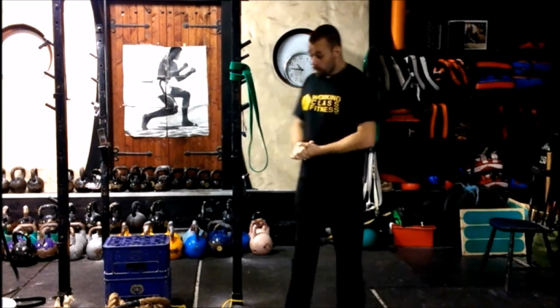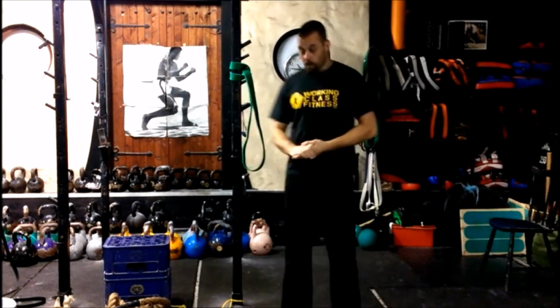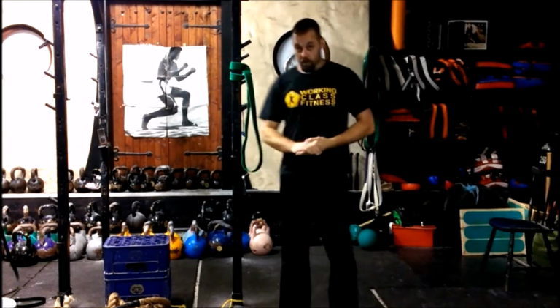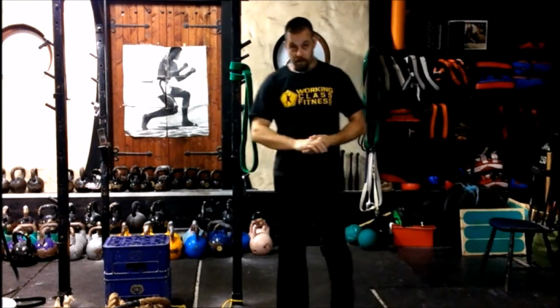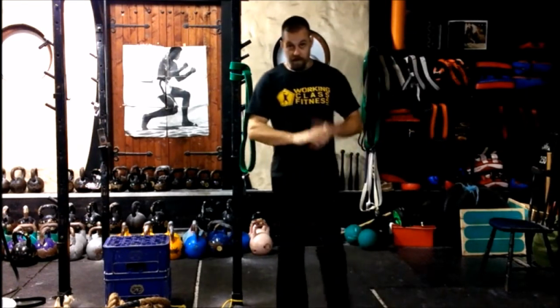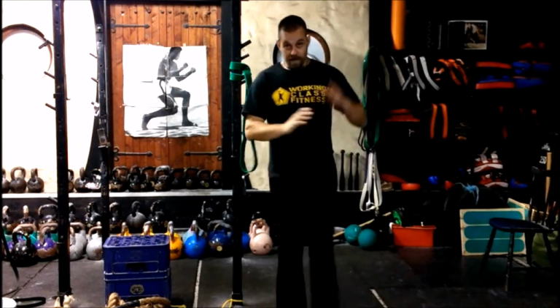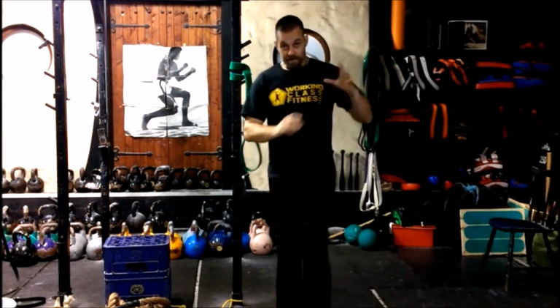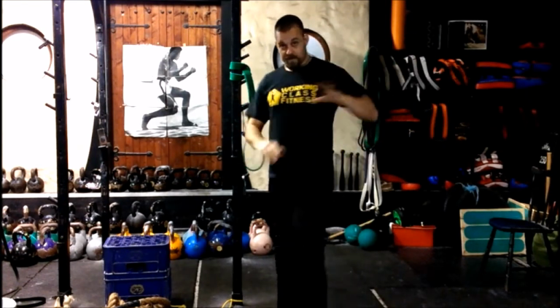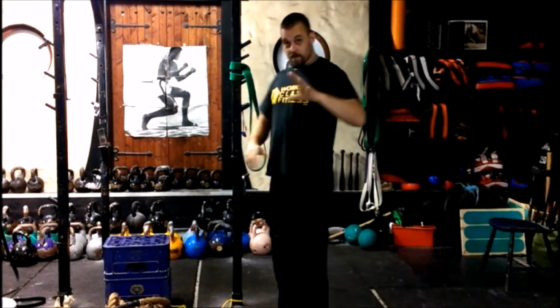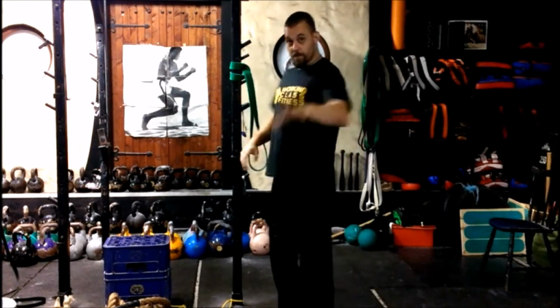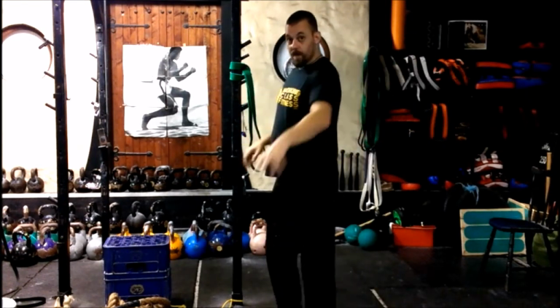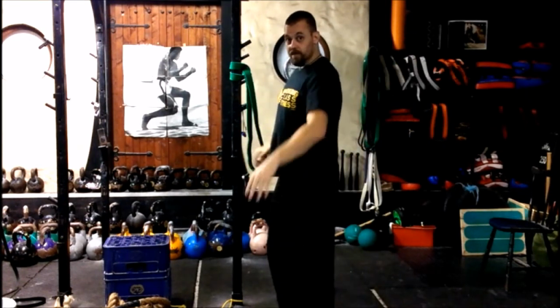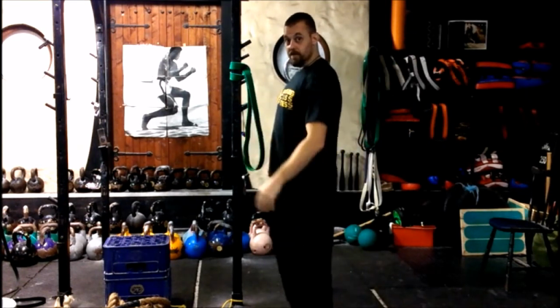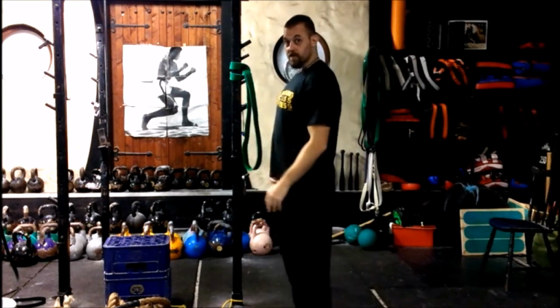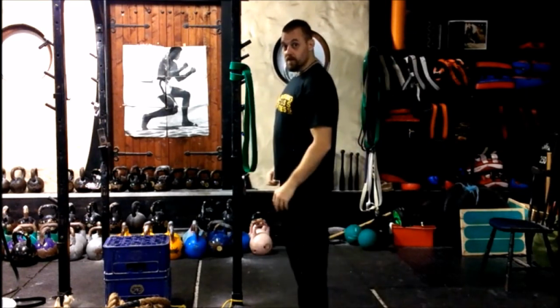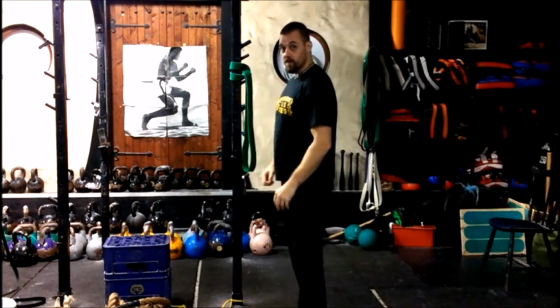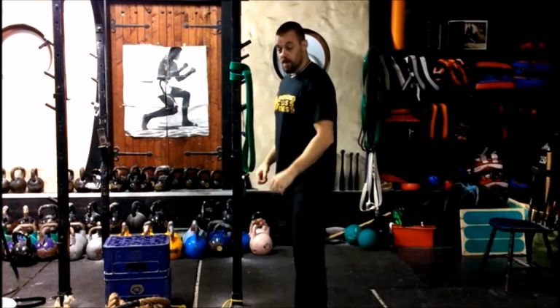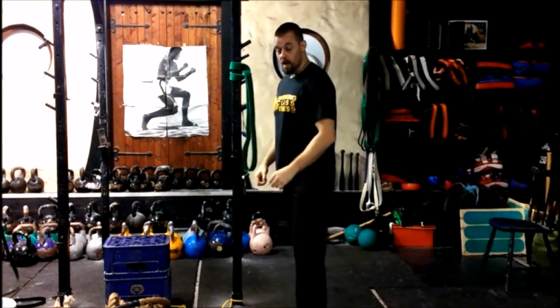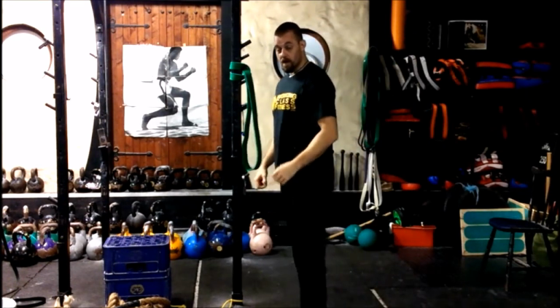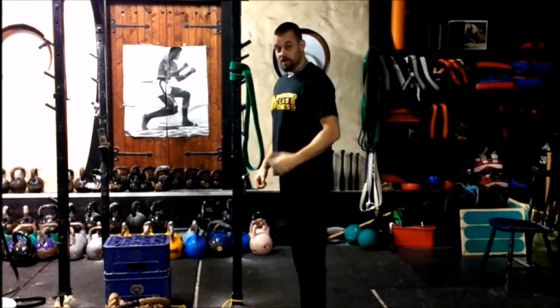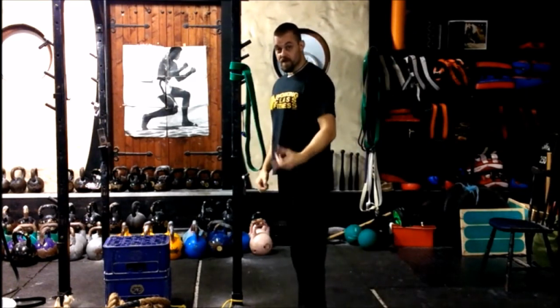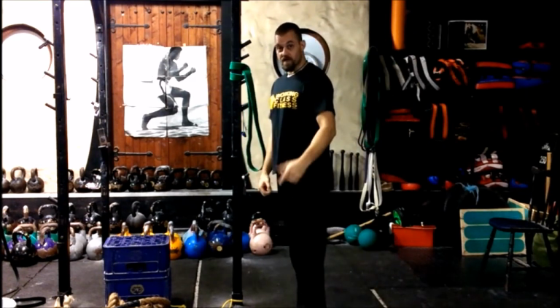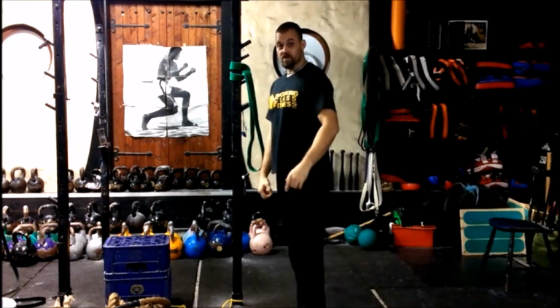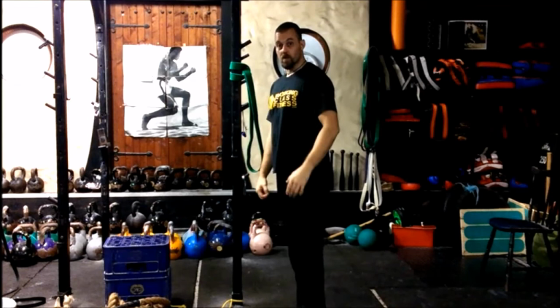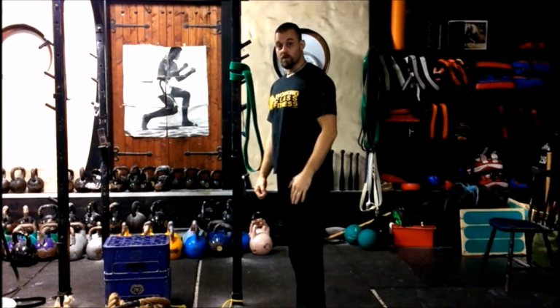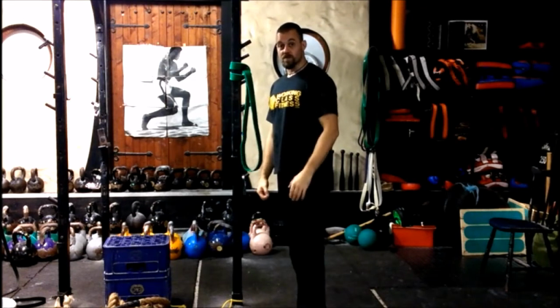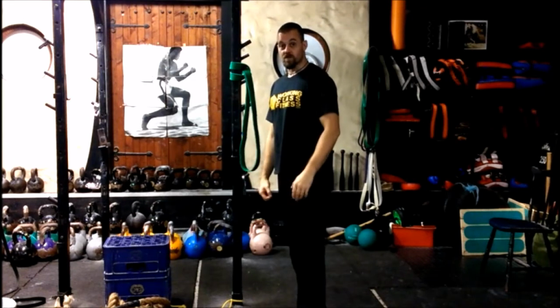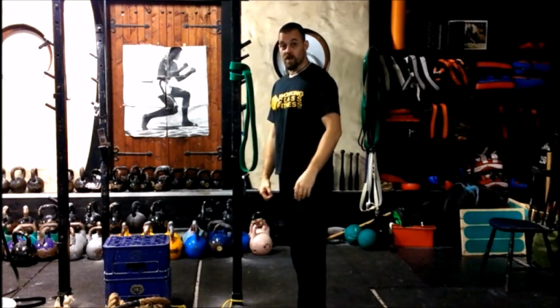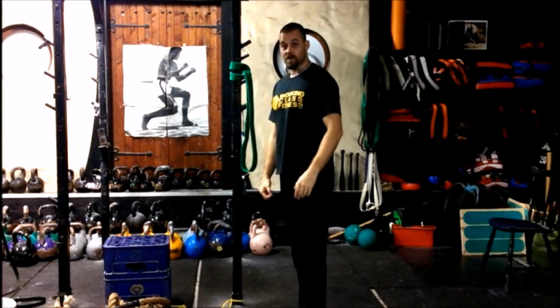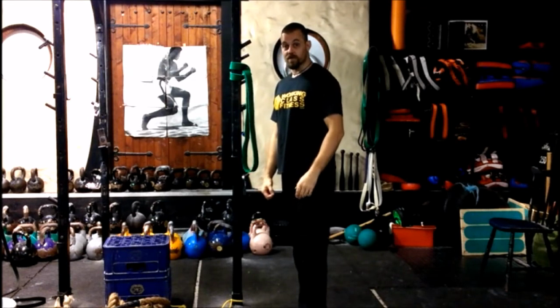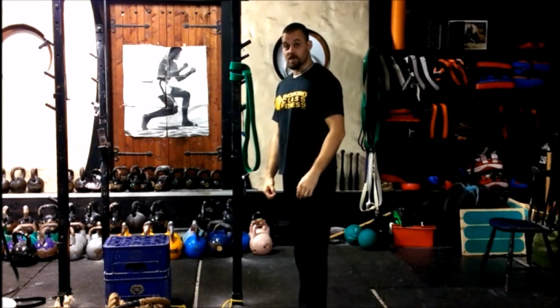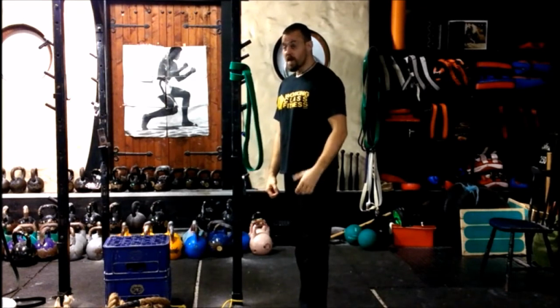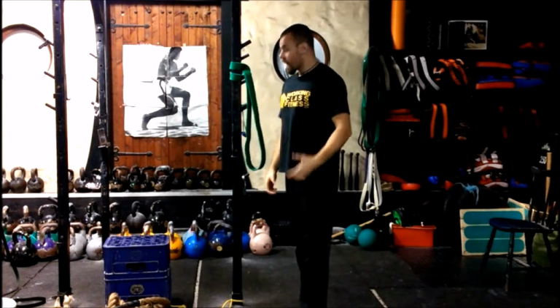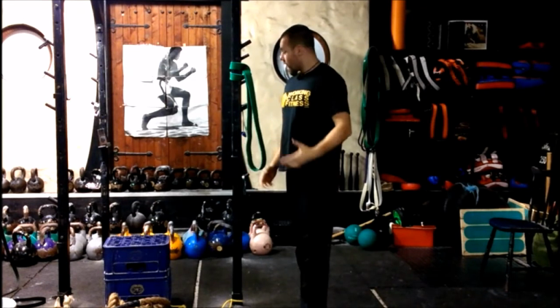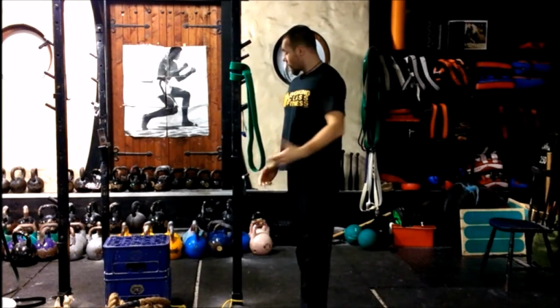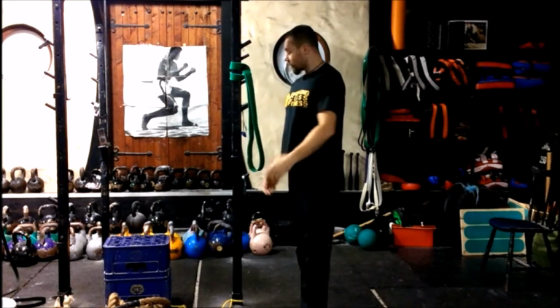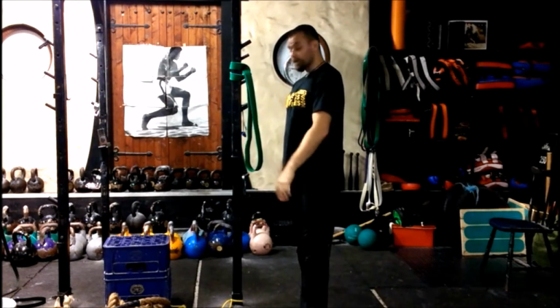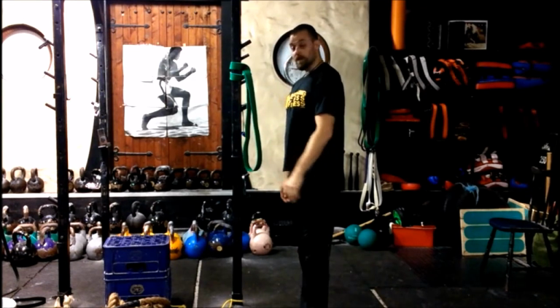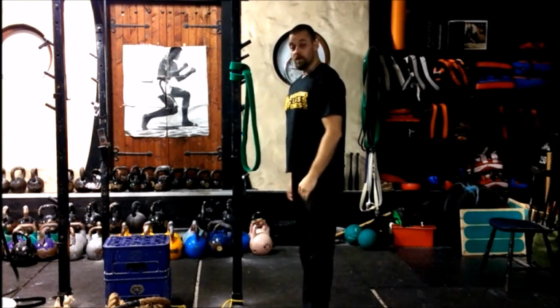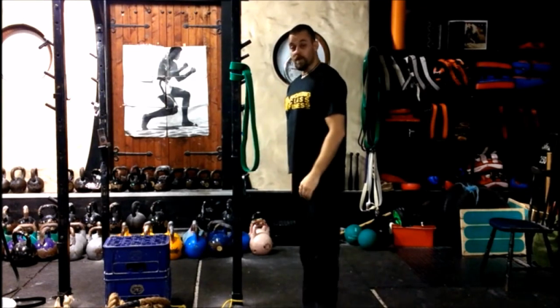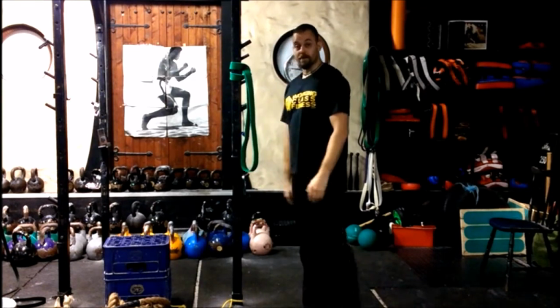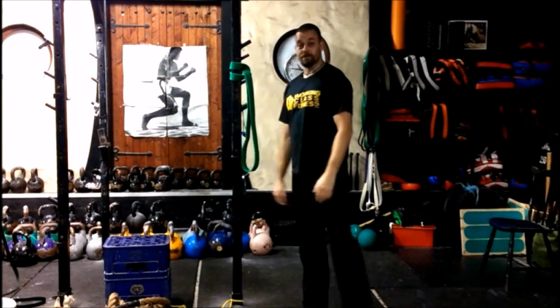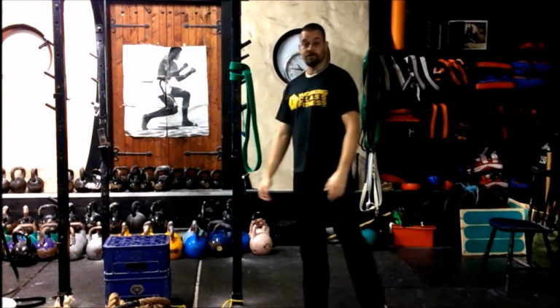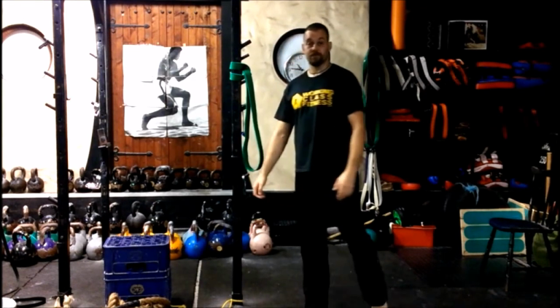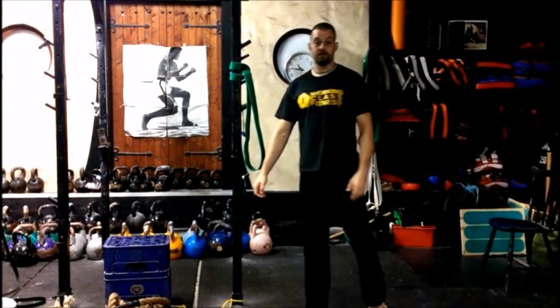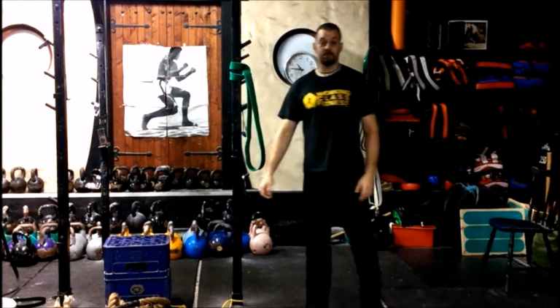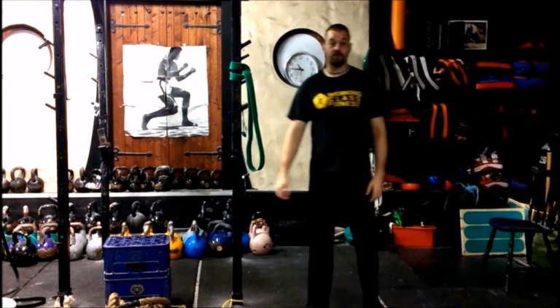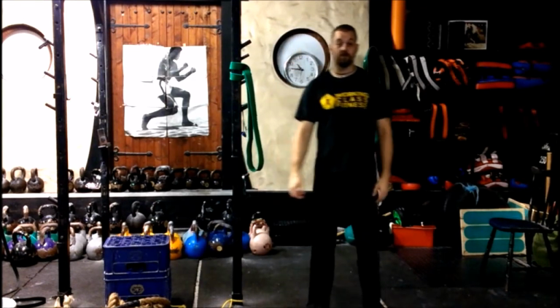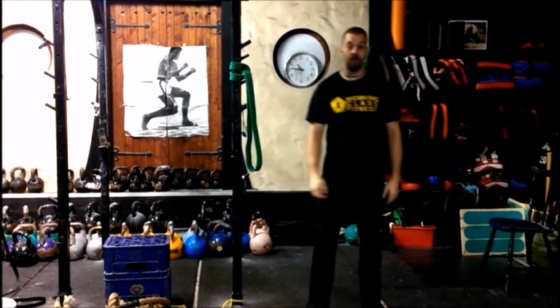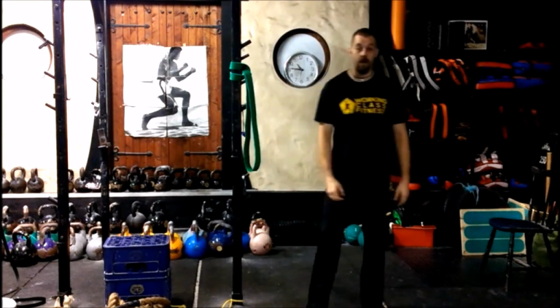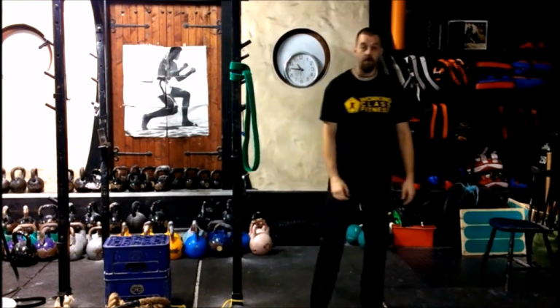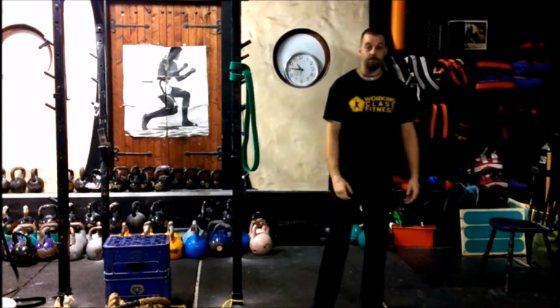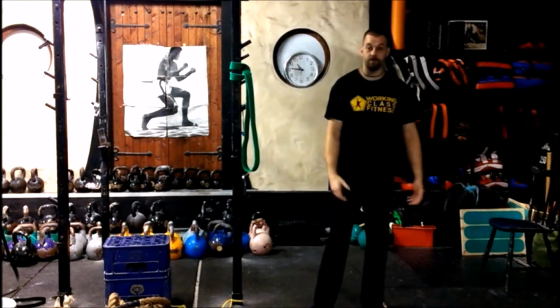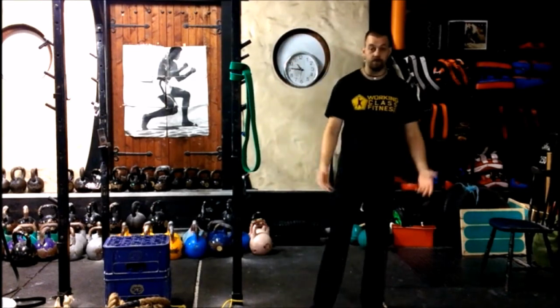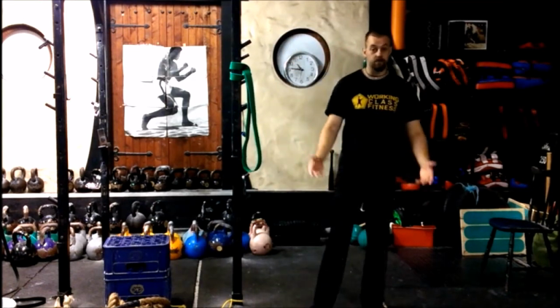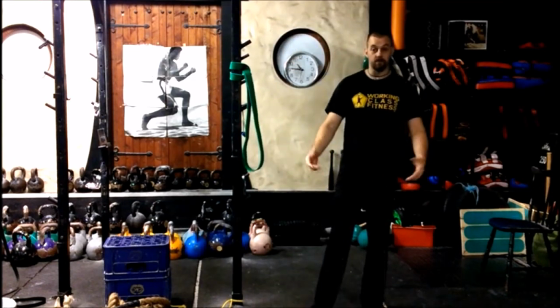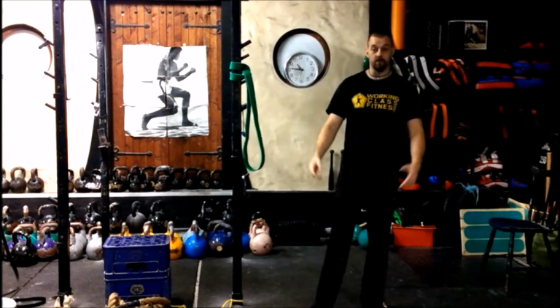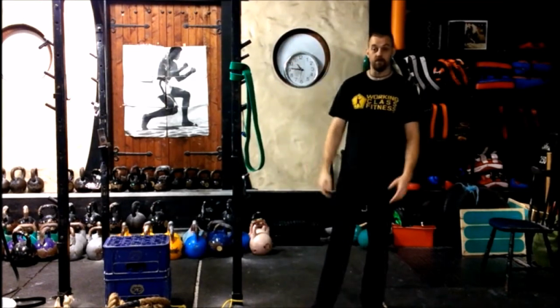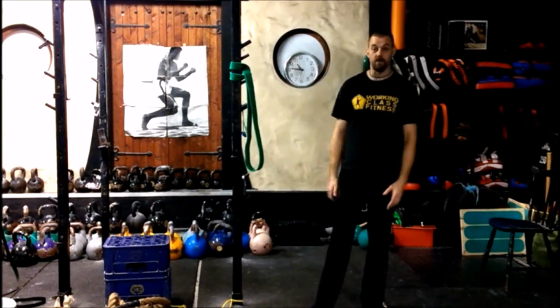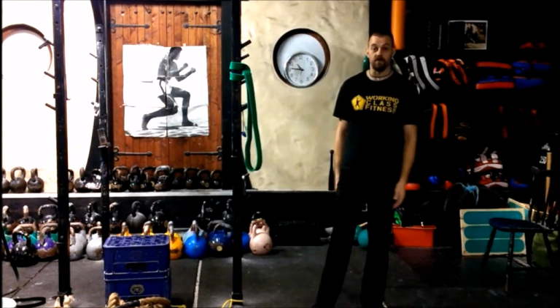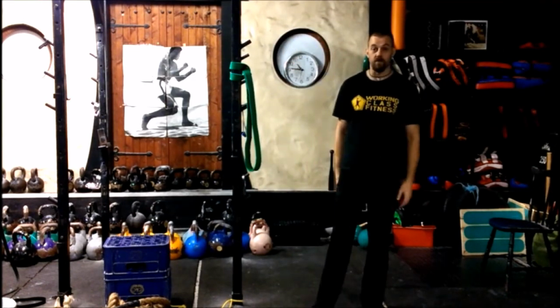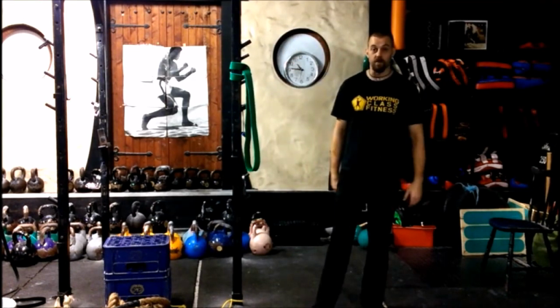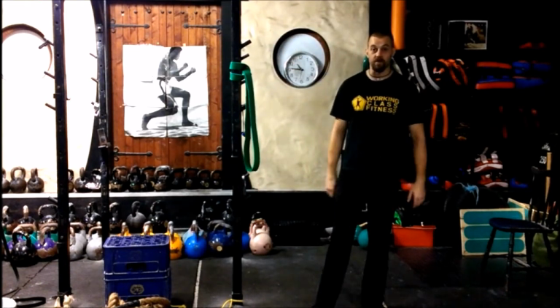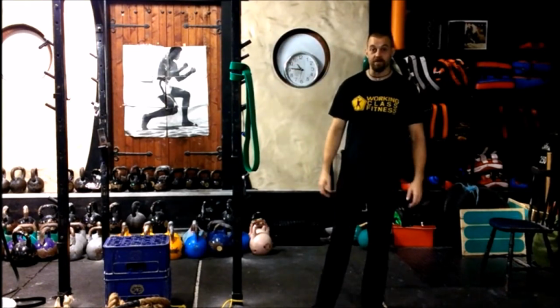That's the banded chest opening stretch. Have a play with that — thanks very much.